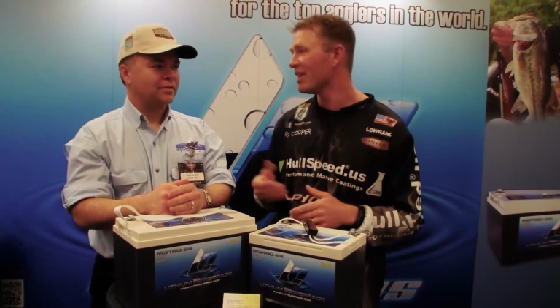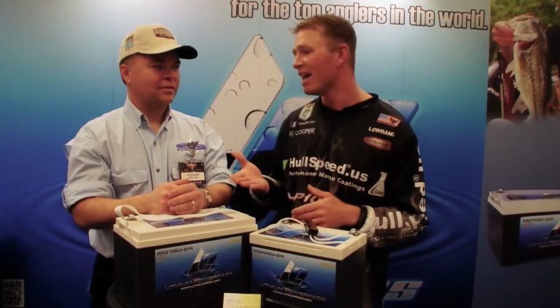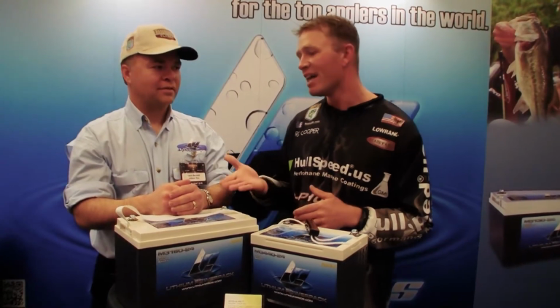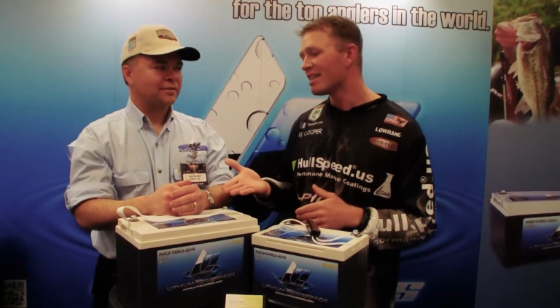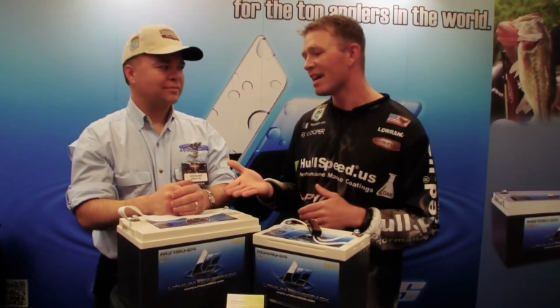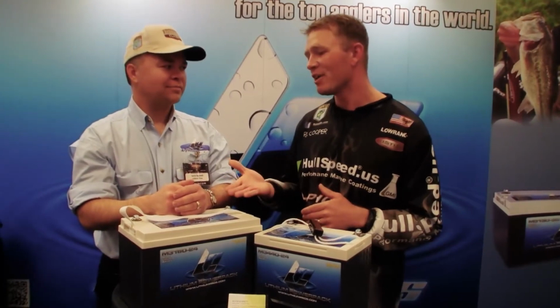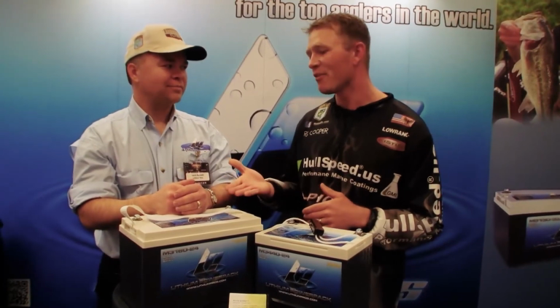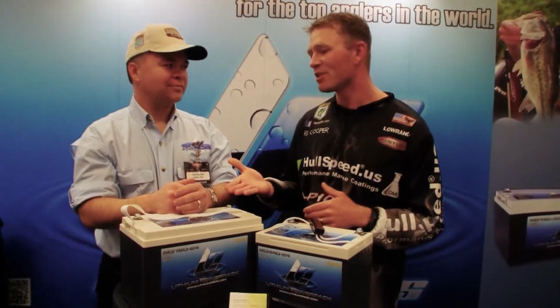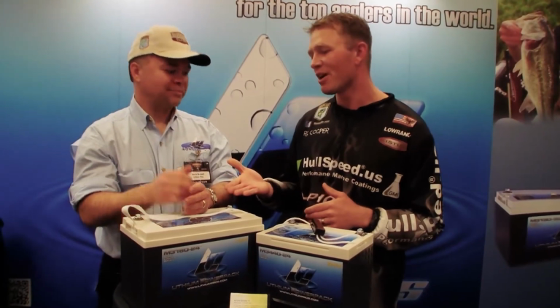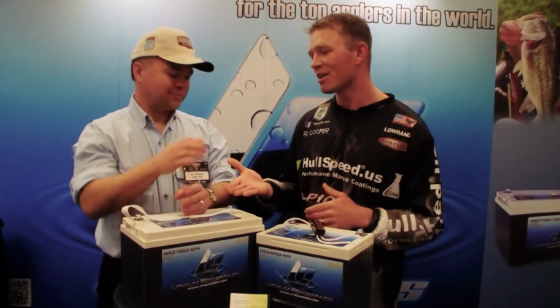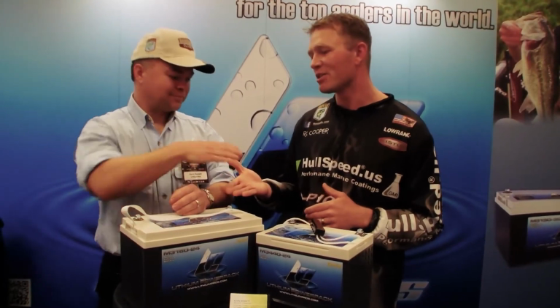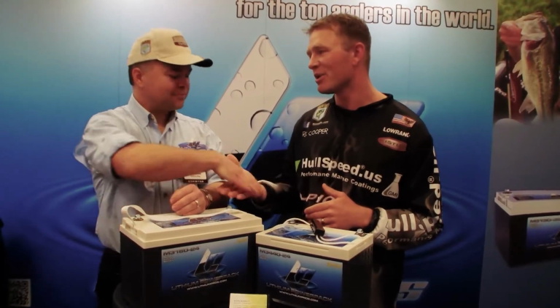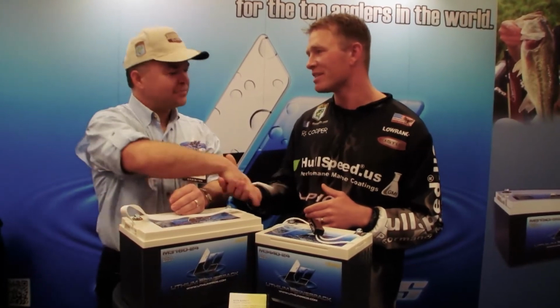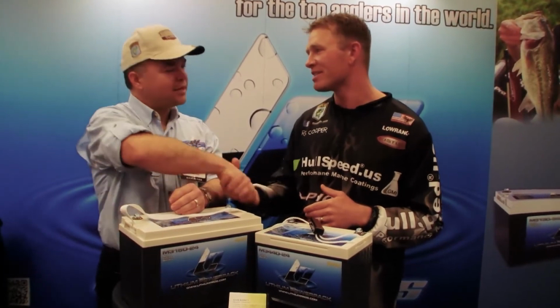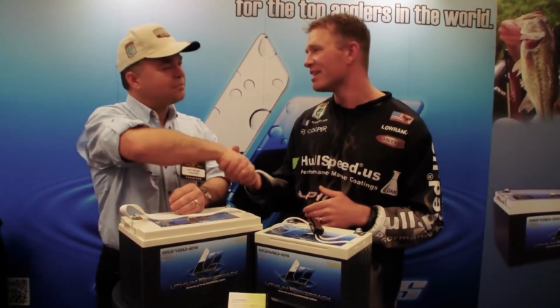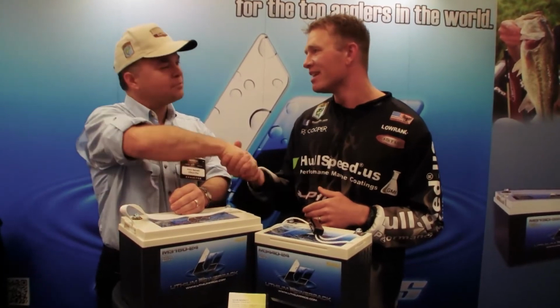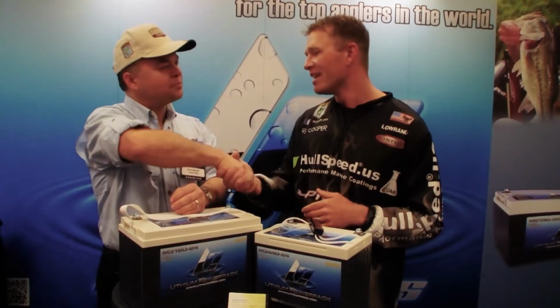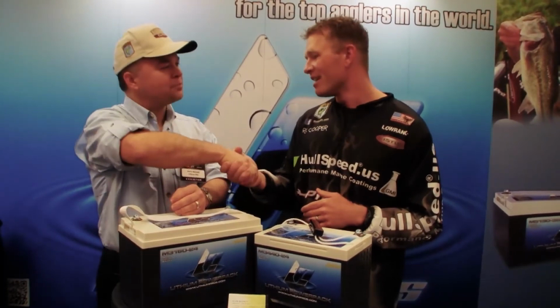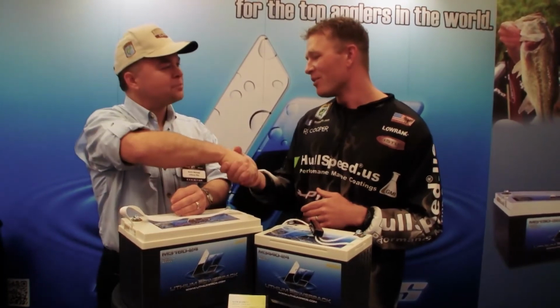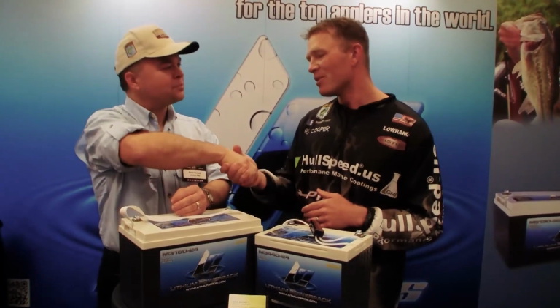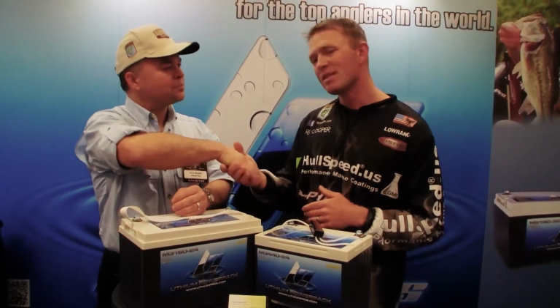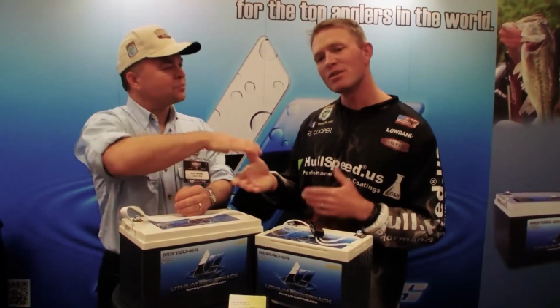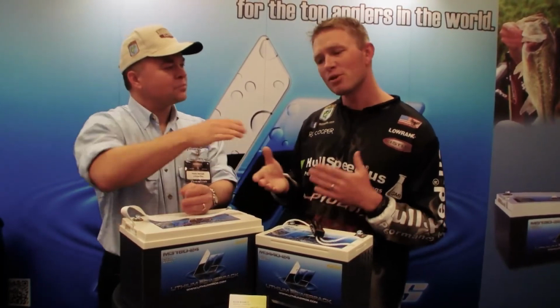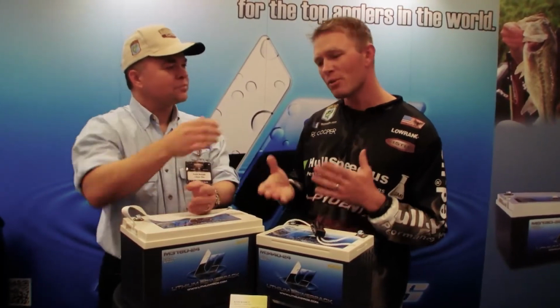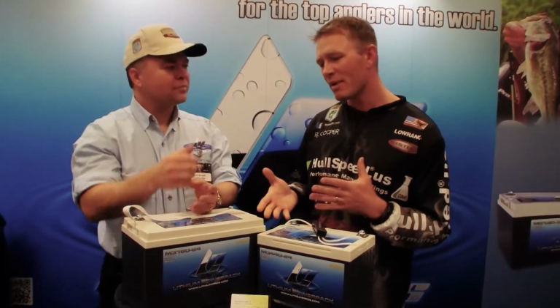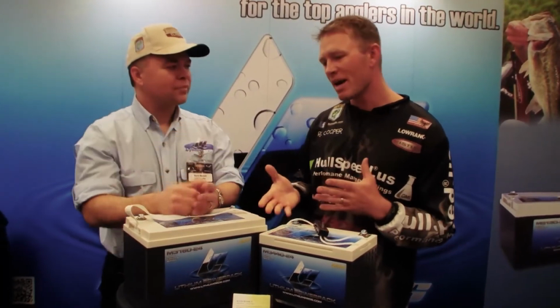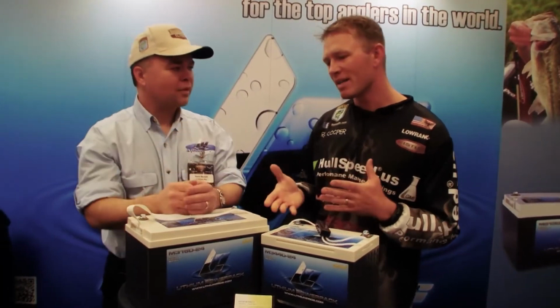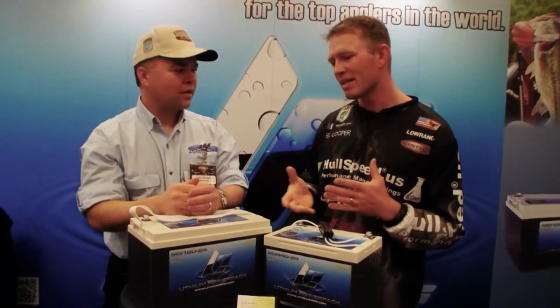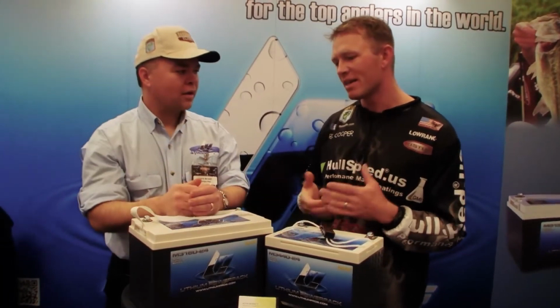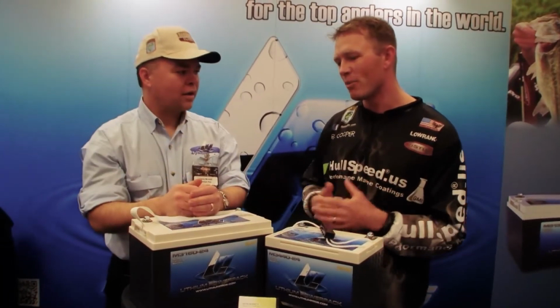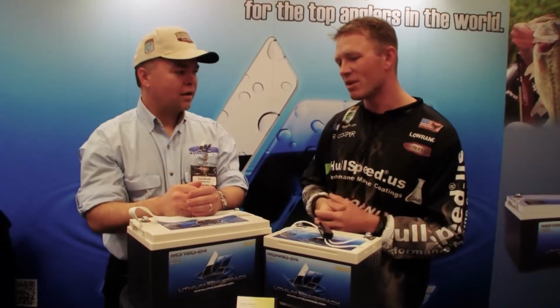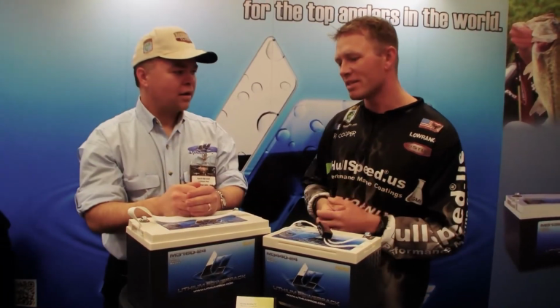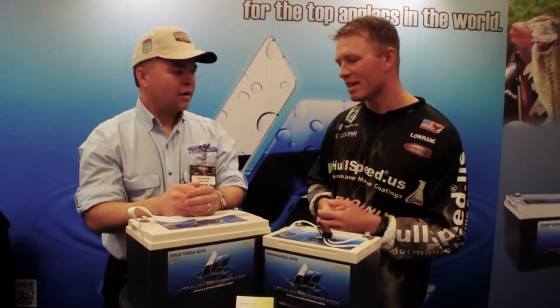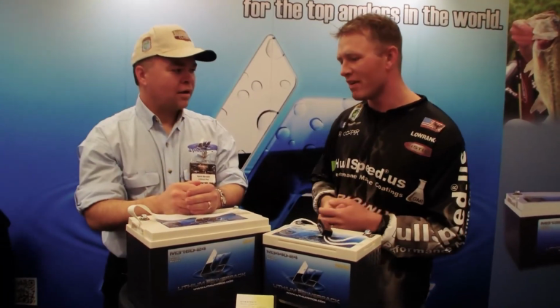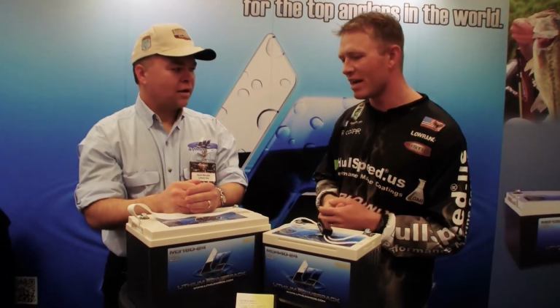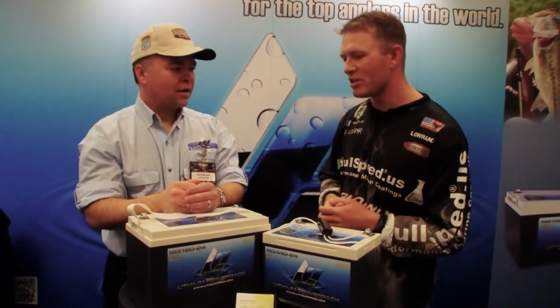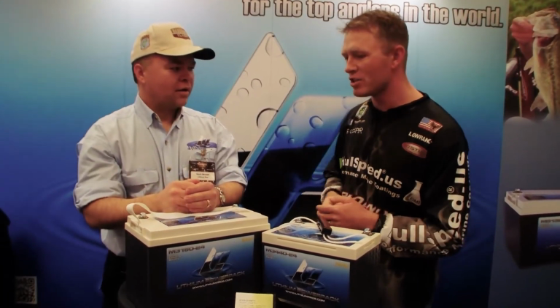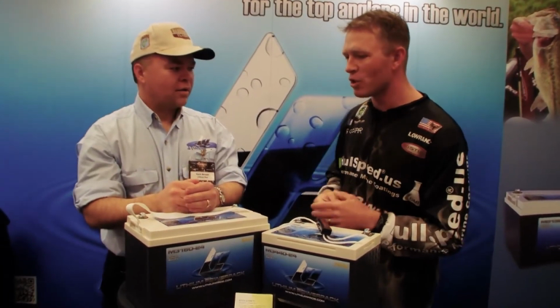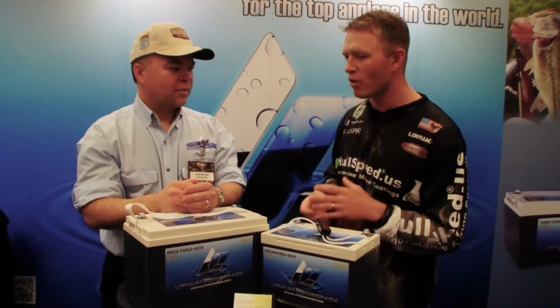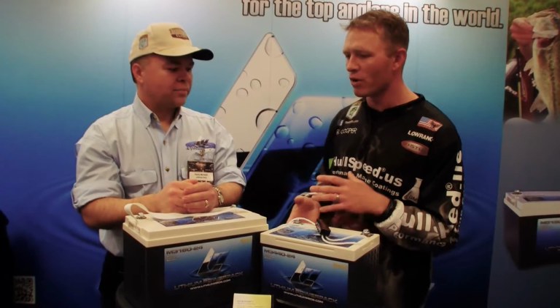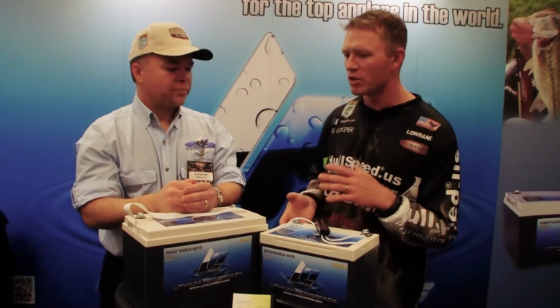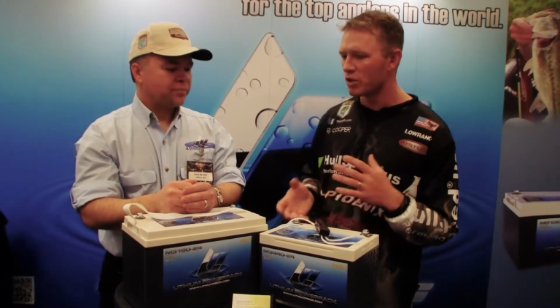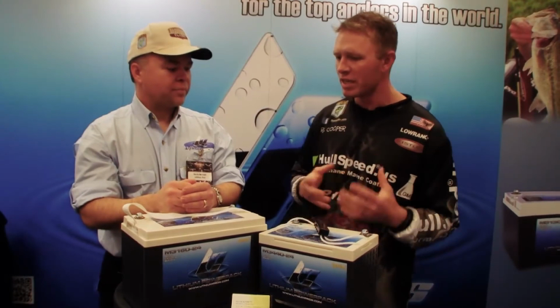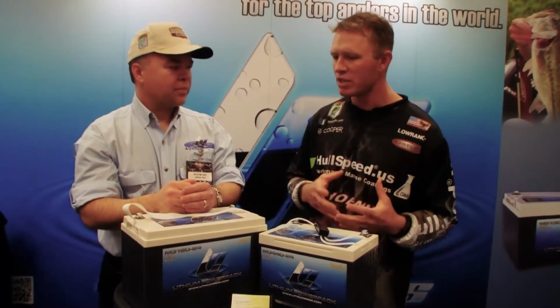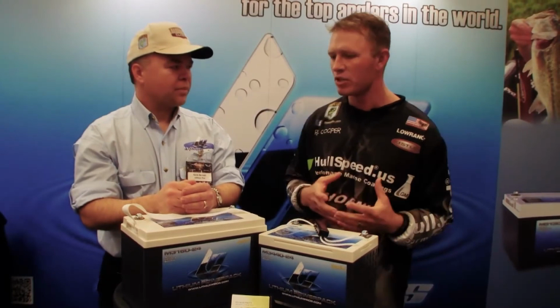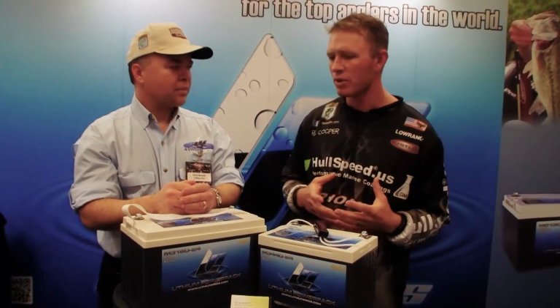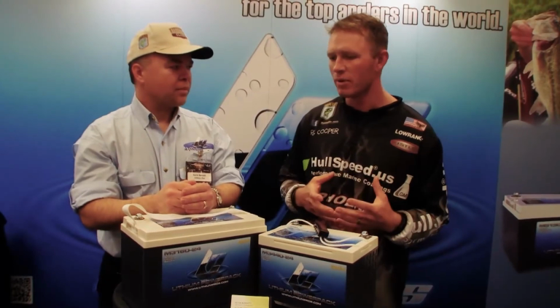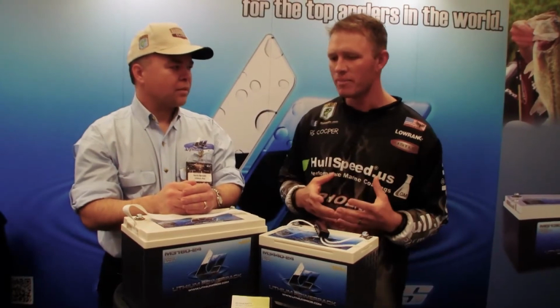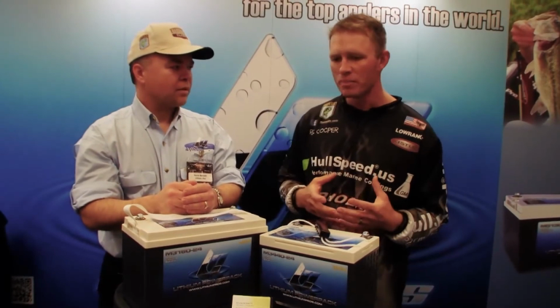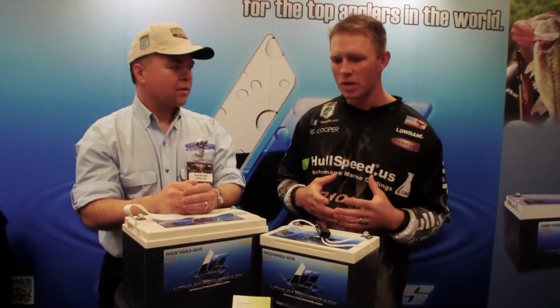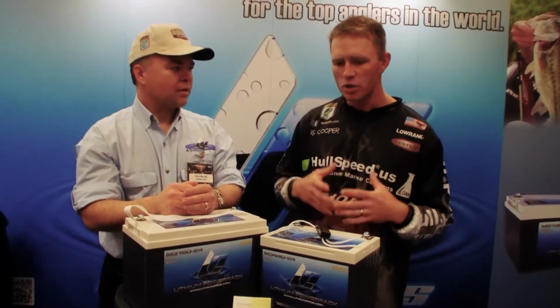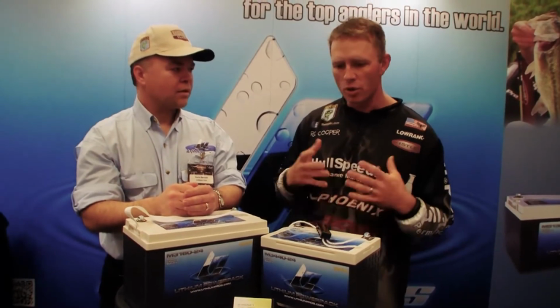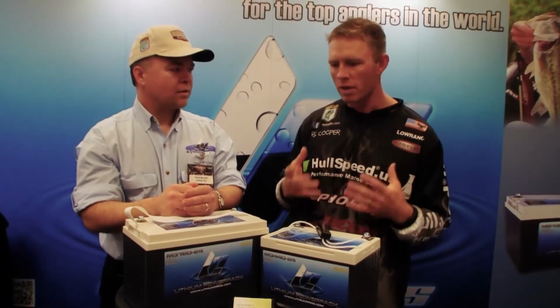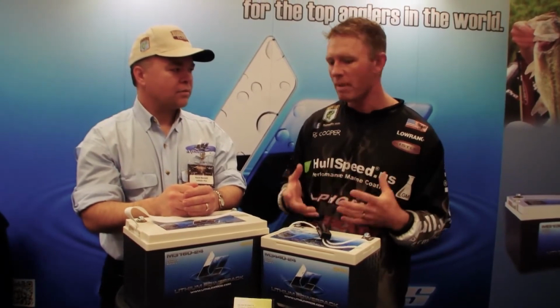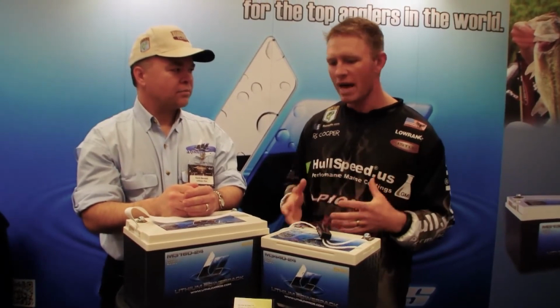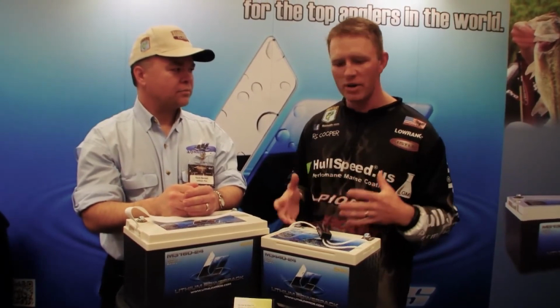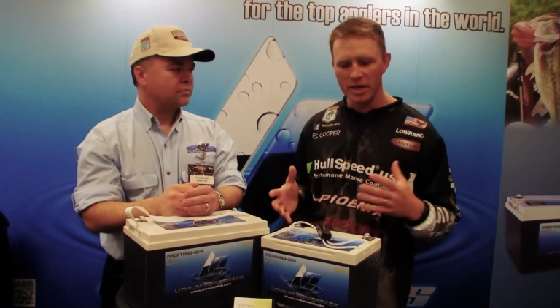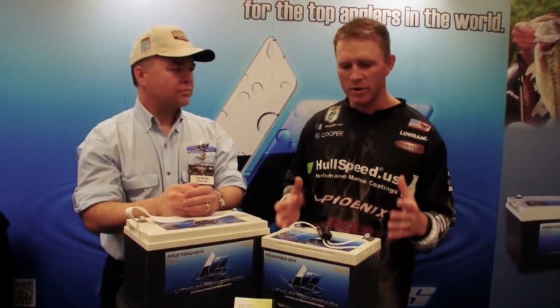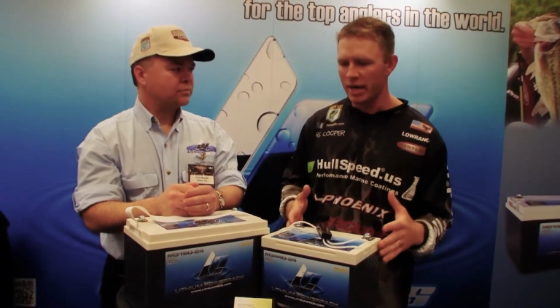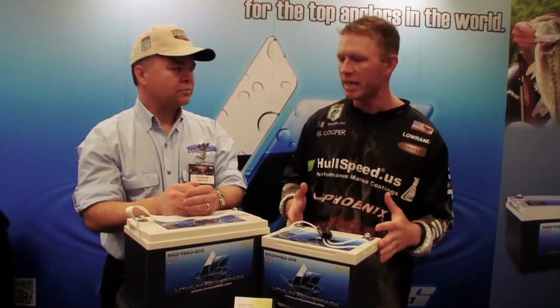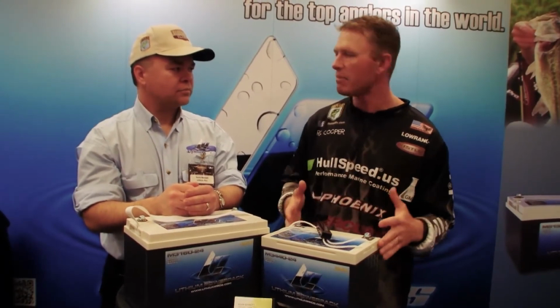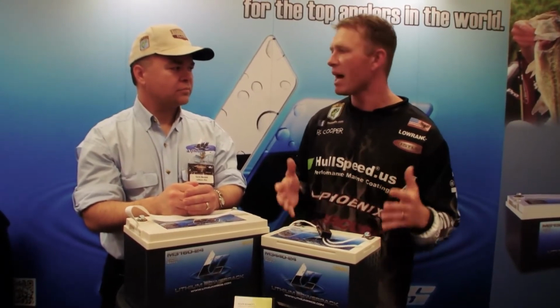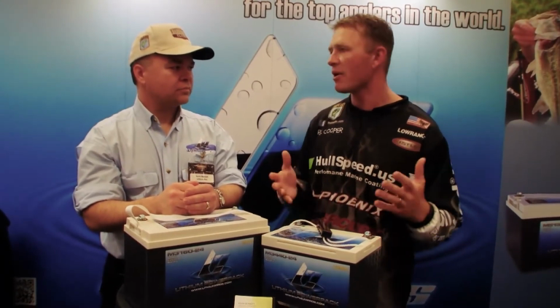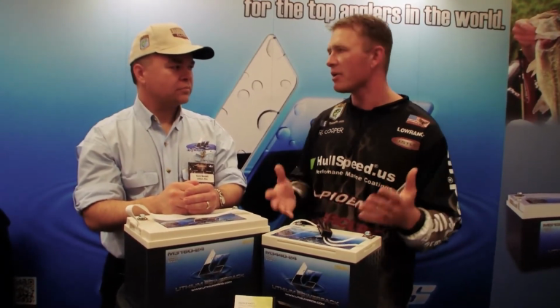Kevin, thank you for talking to us. Tell us a little bit about lithium — what are the advantages over a traditional trolling battery, cranking battery?